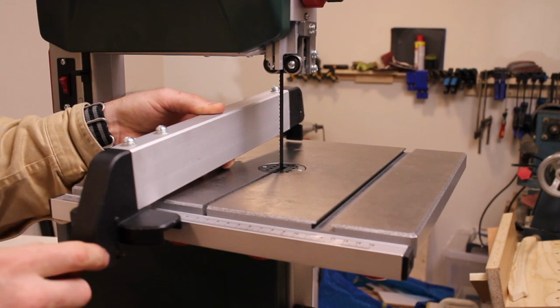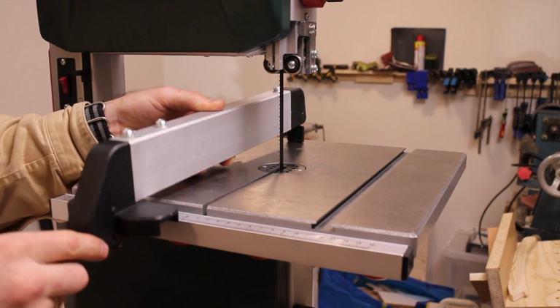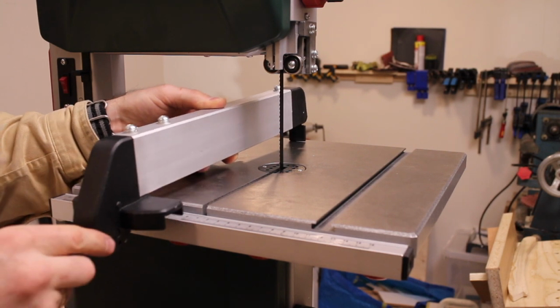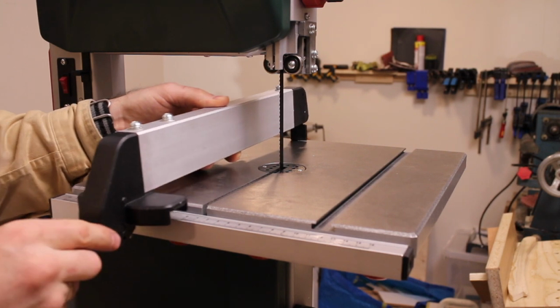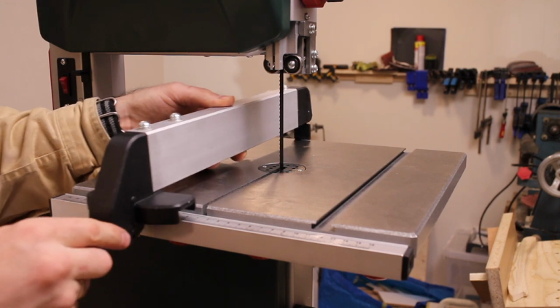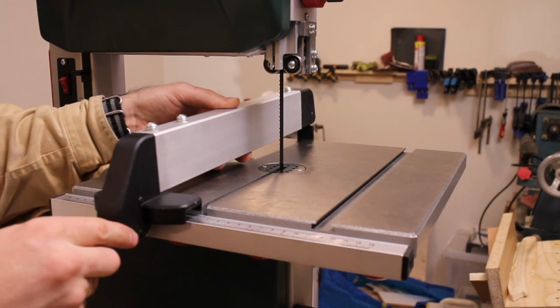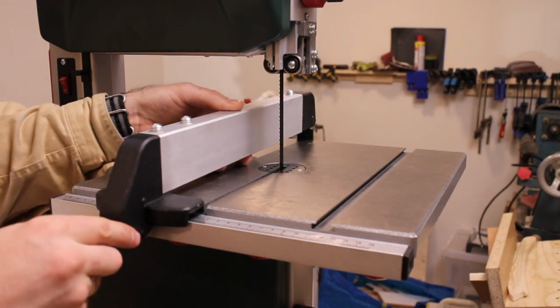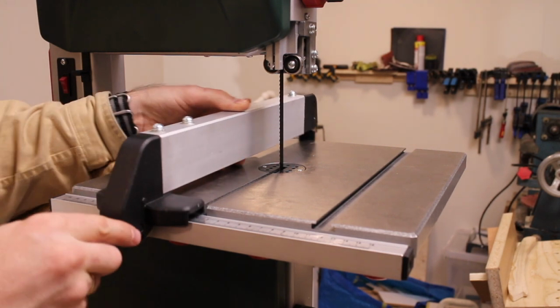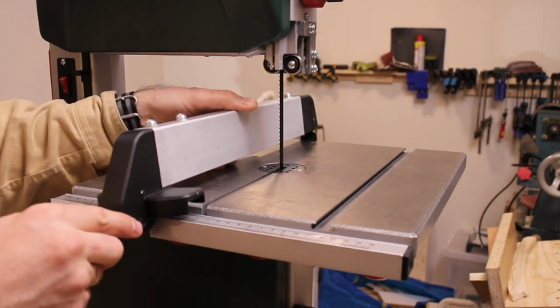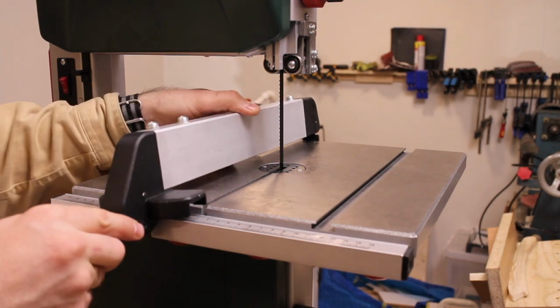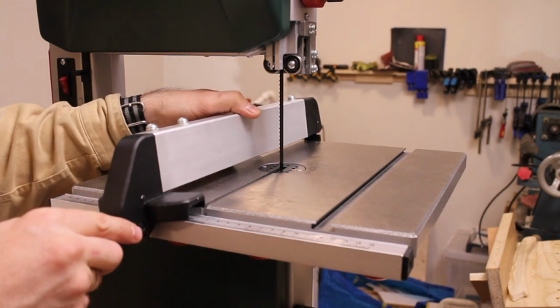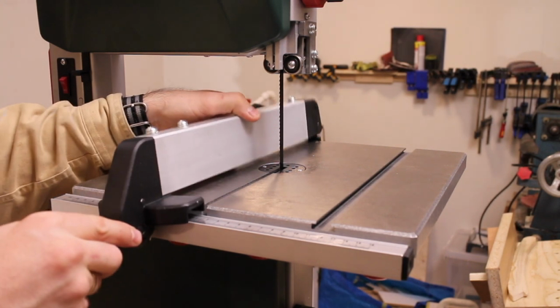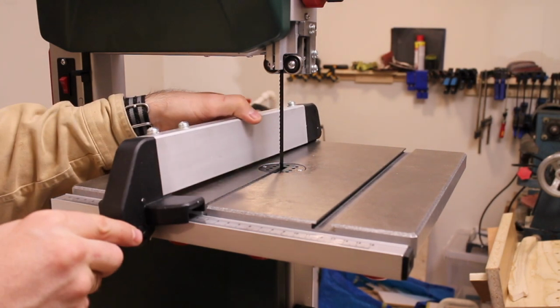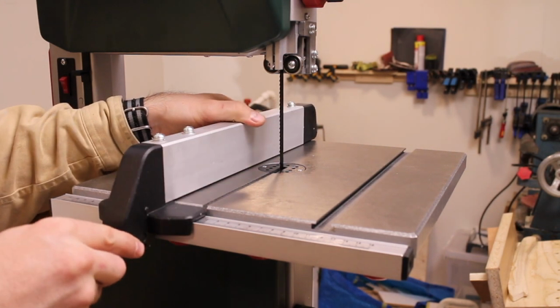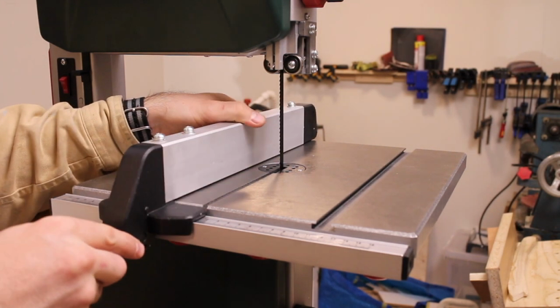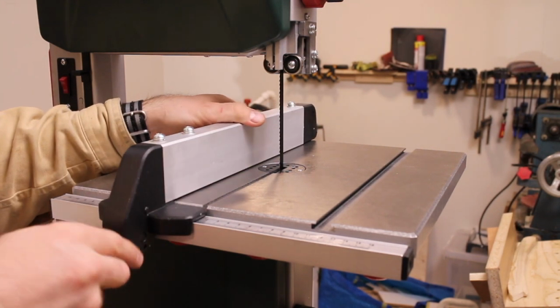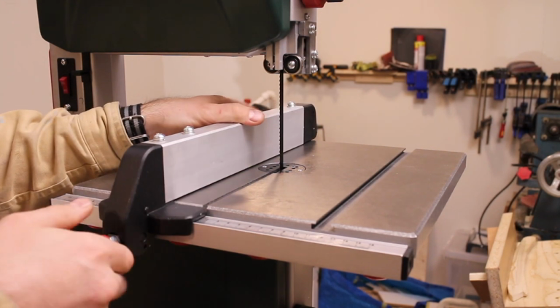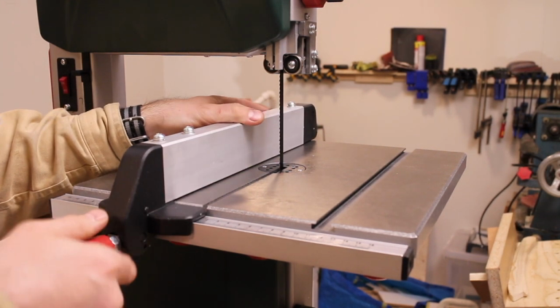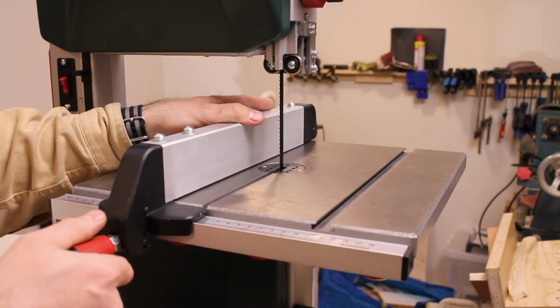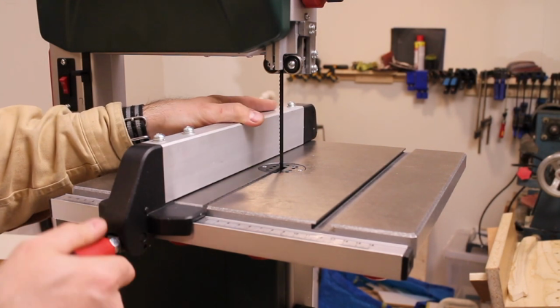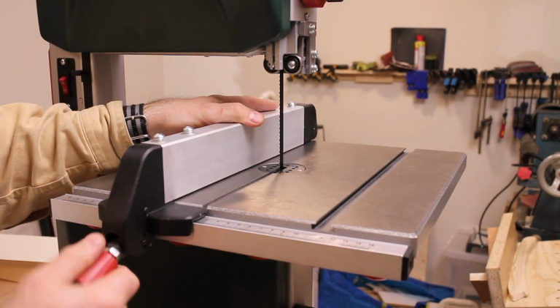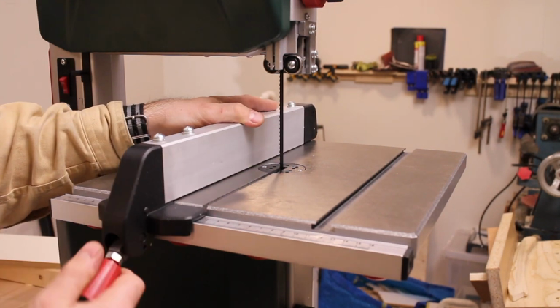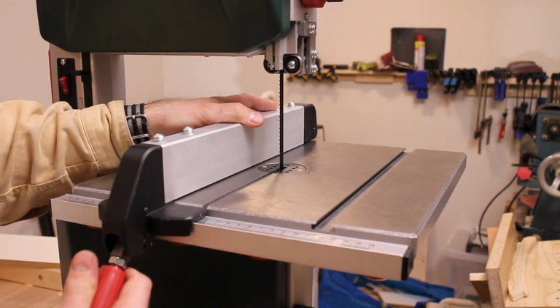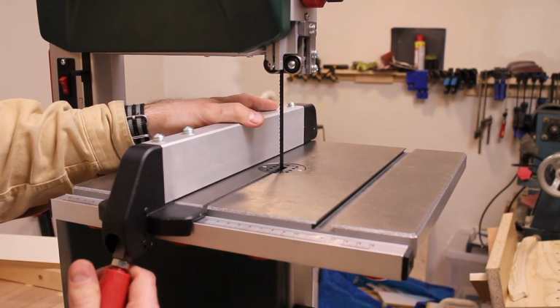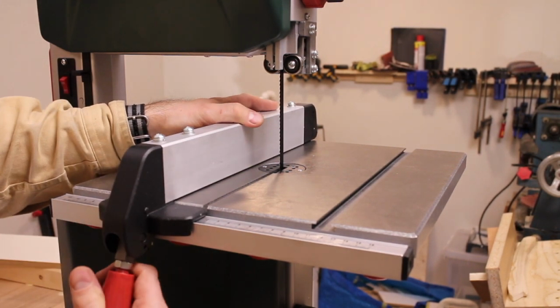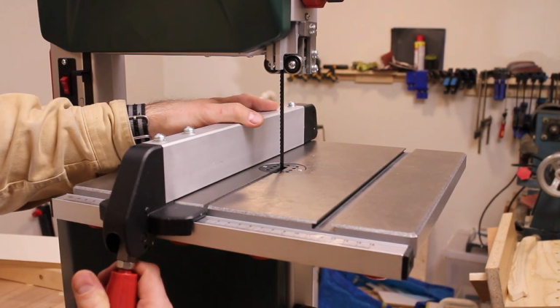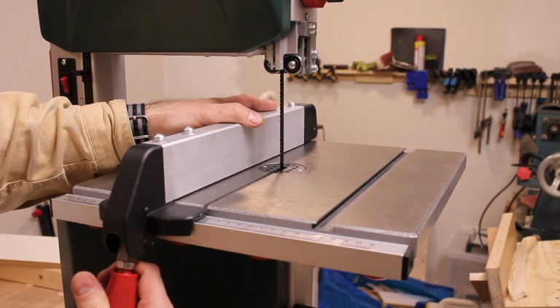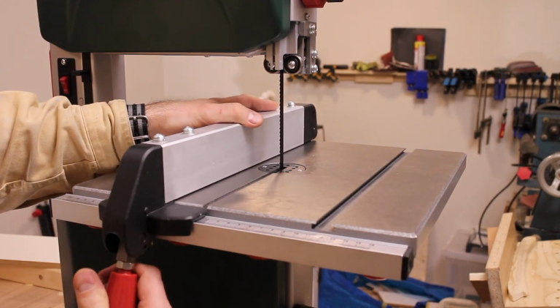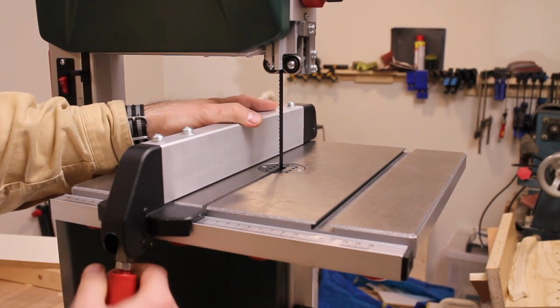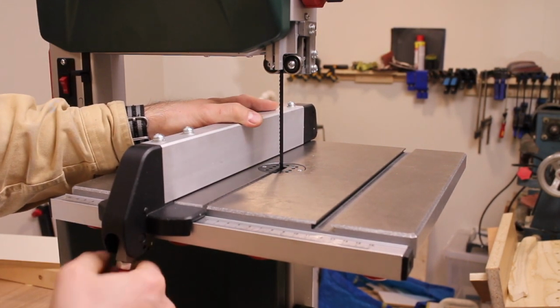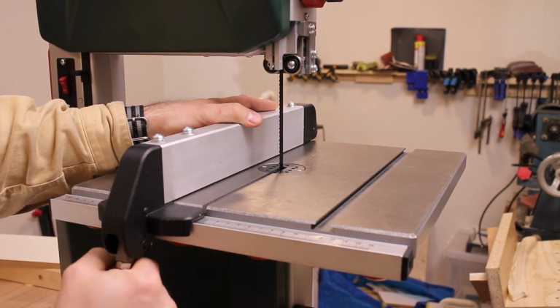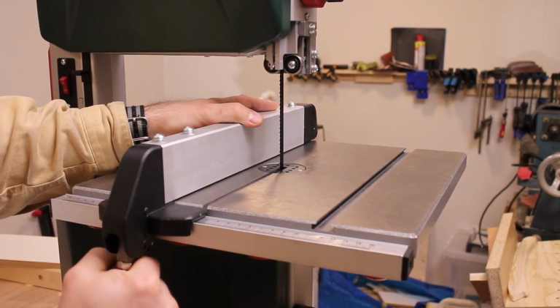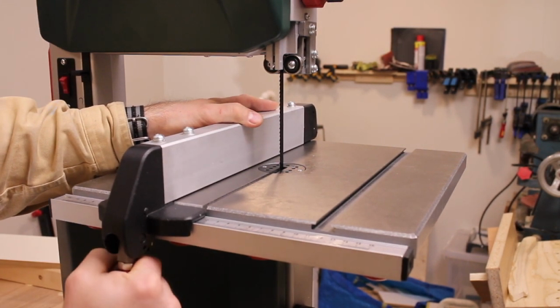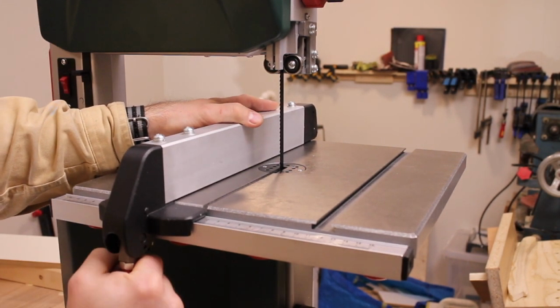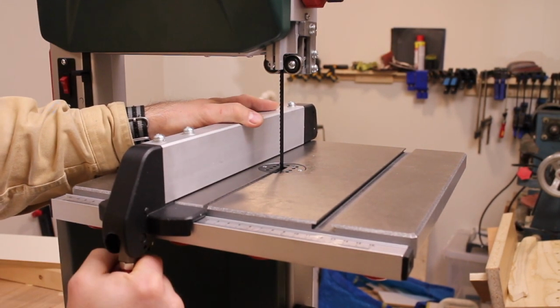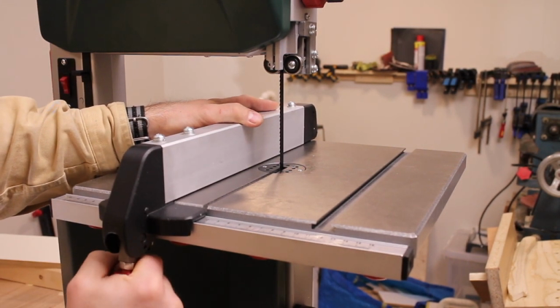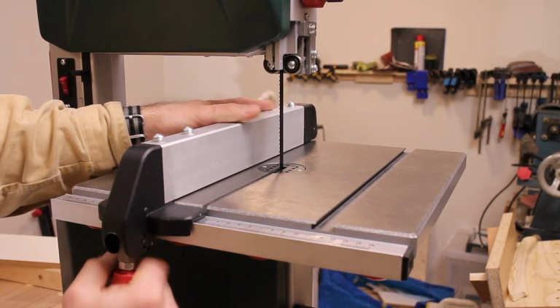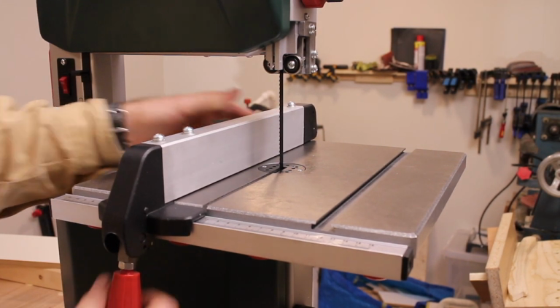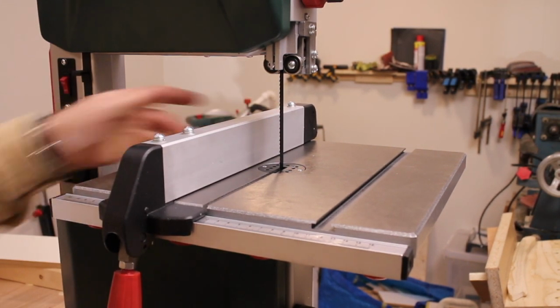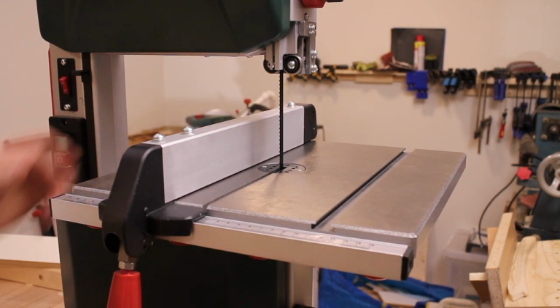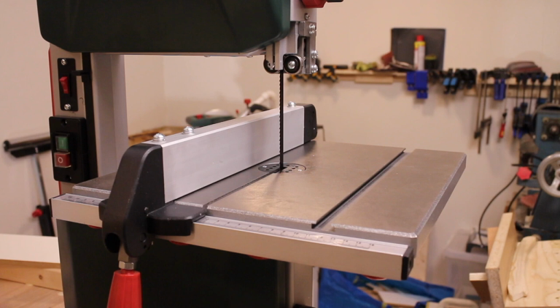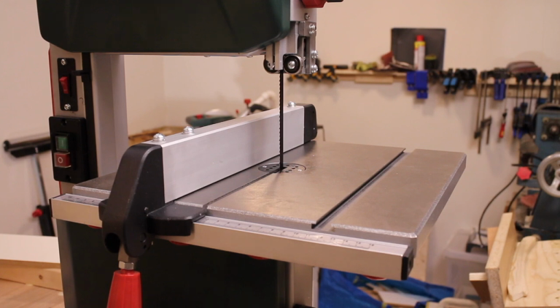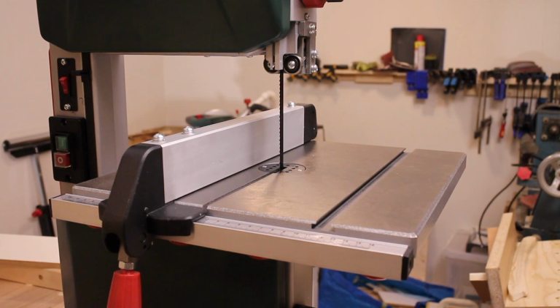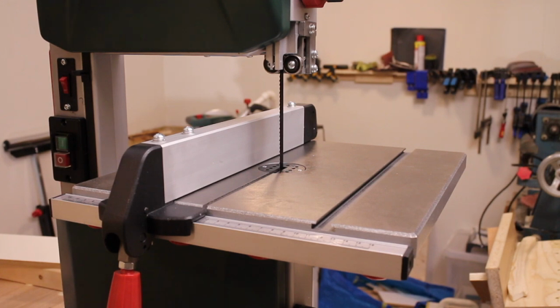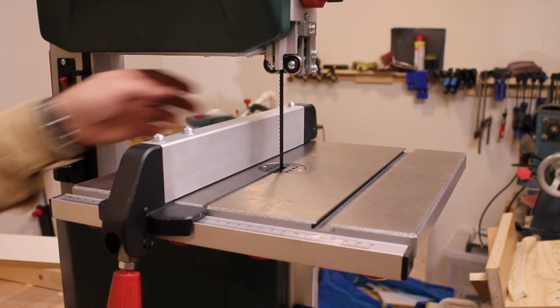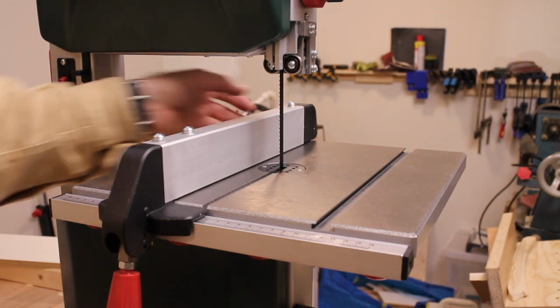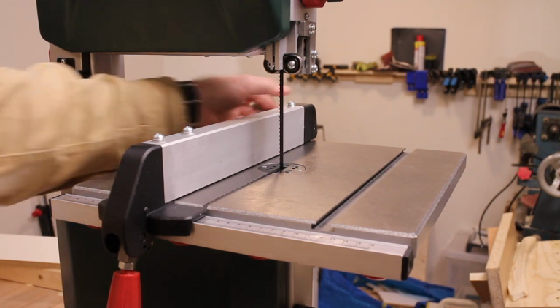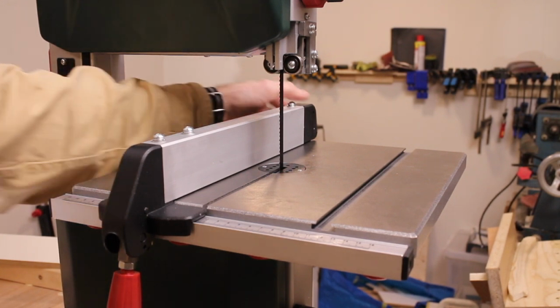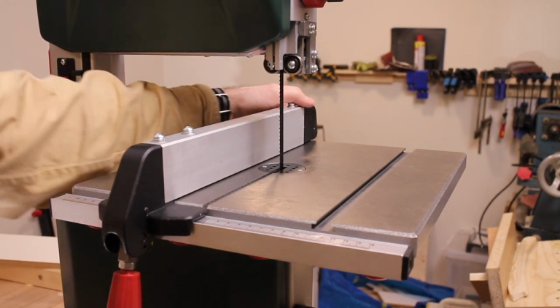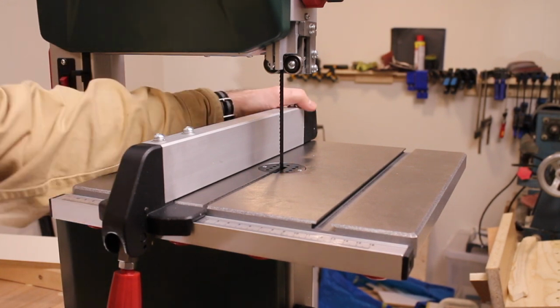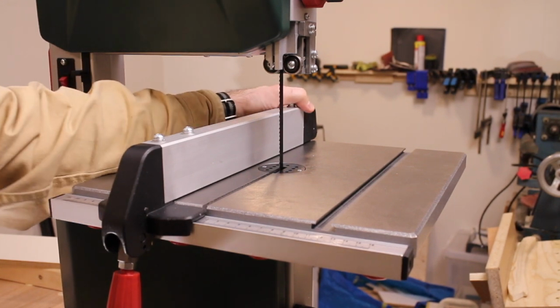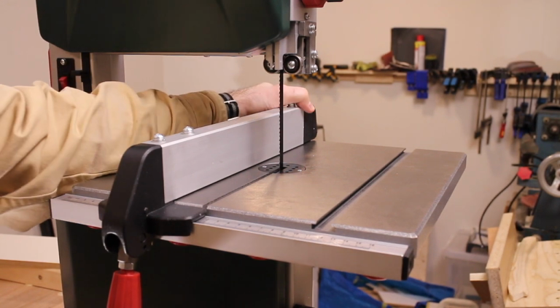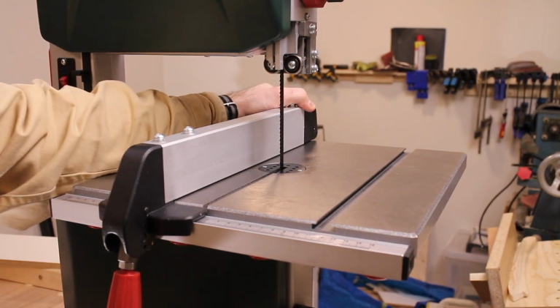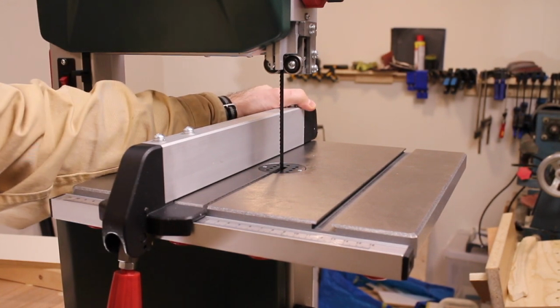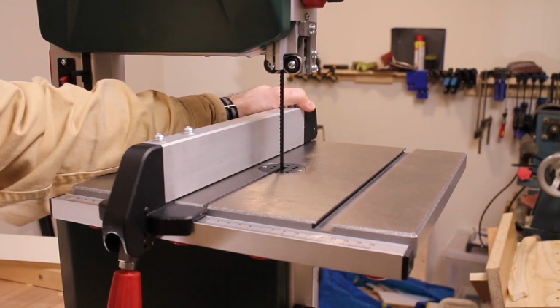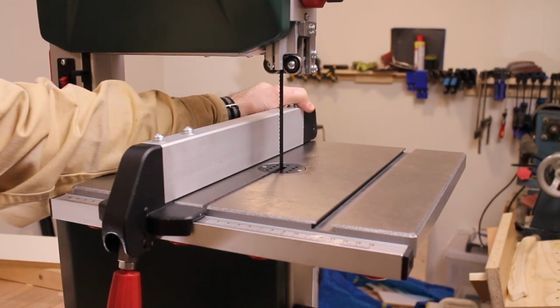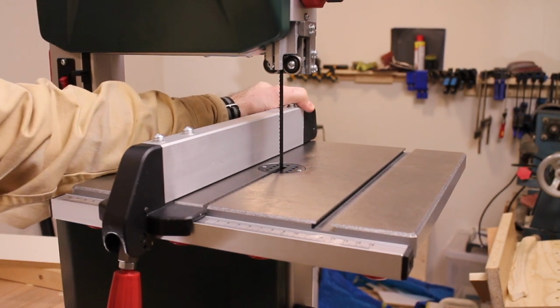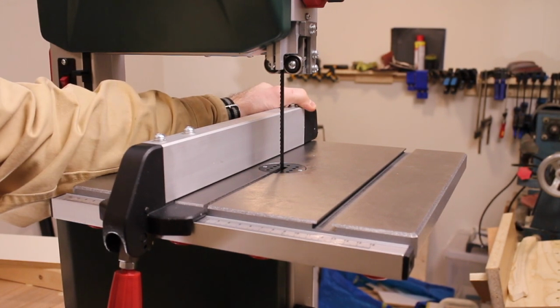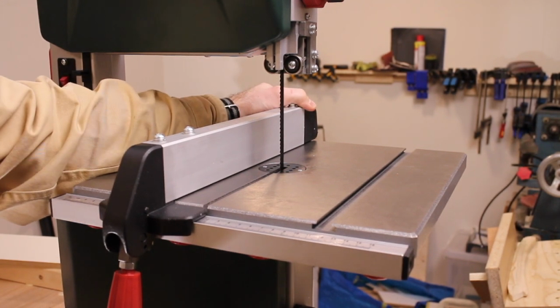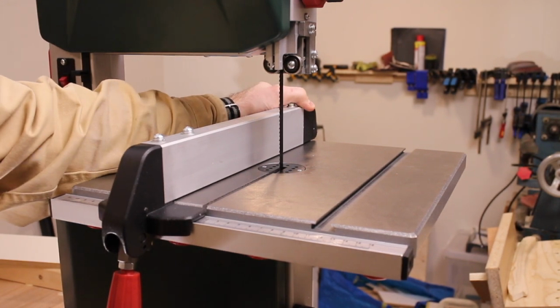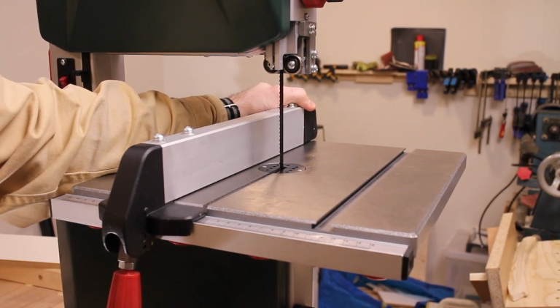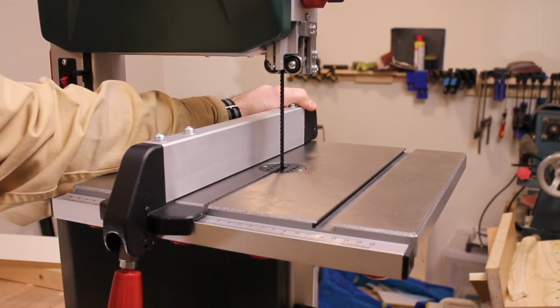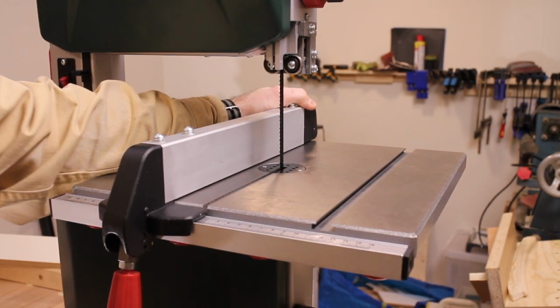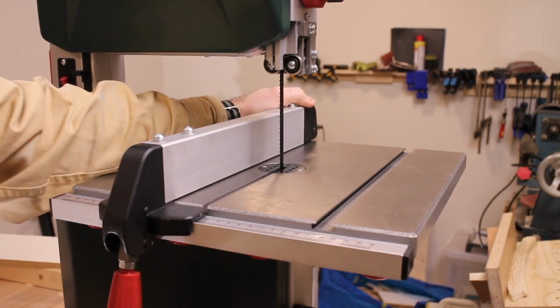The fence locks both in the front and the back, and to be honest, I'm a bit impressed about how rigid it is.